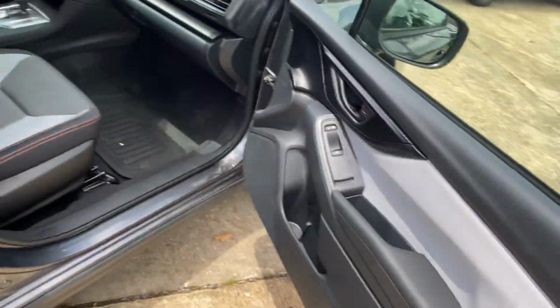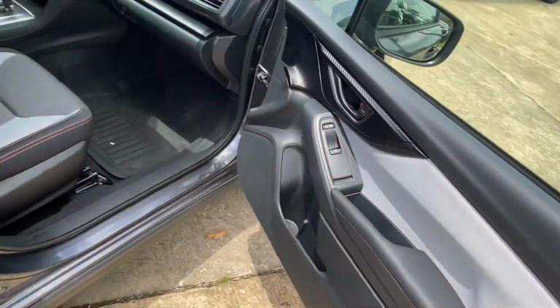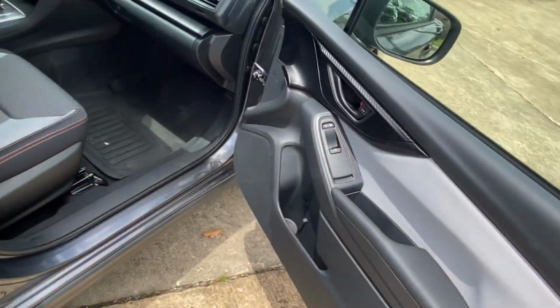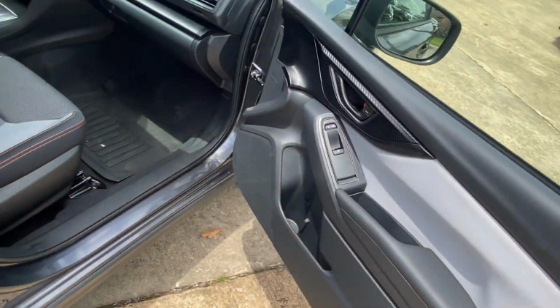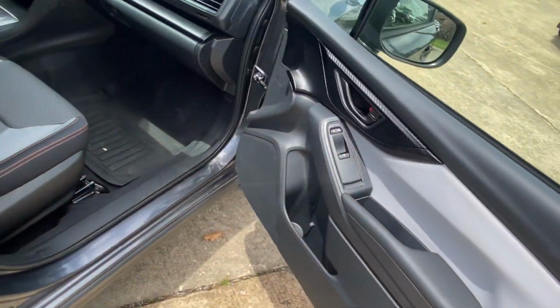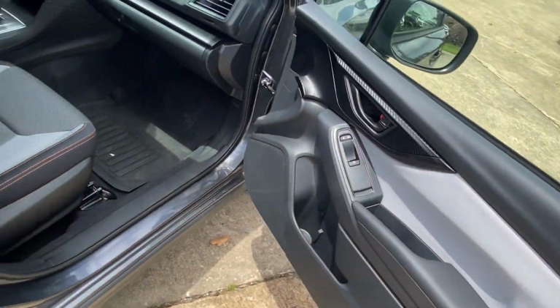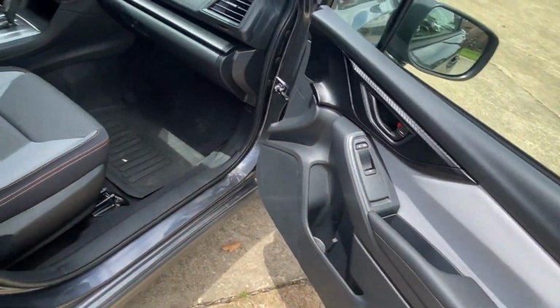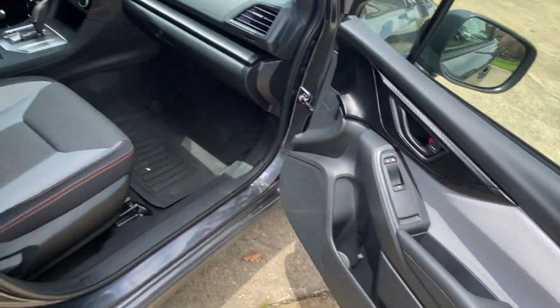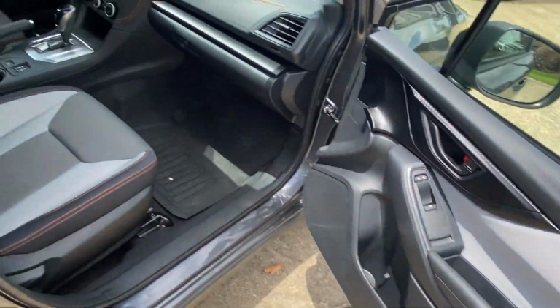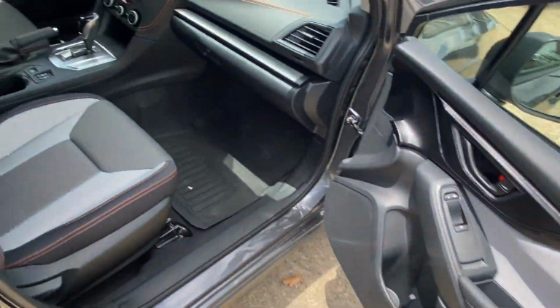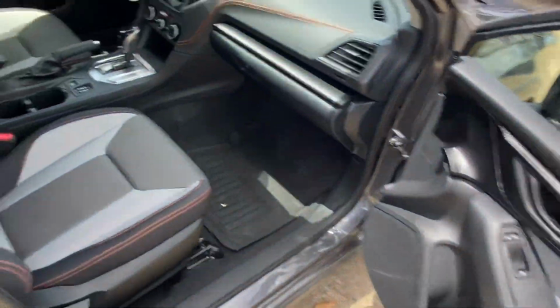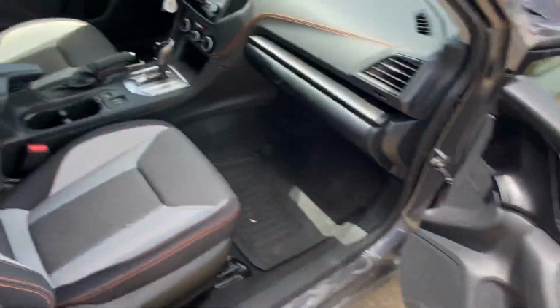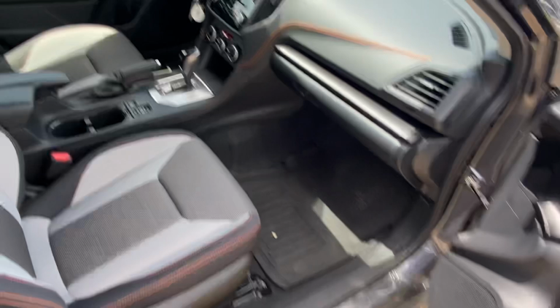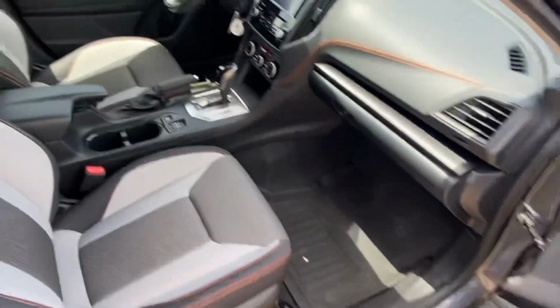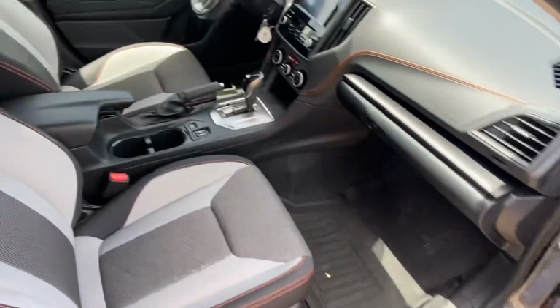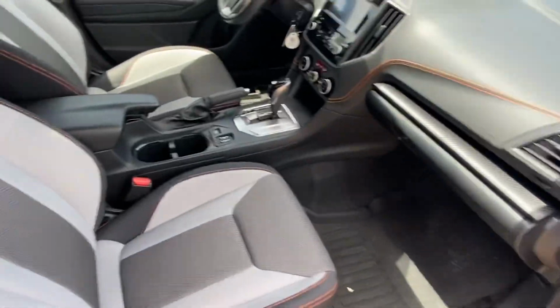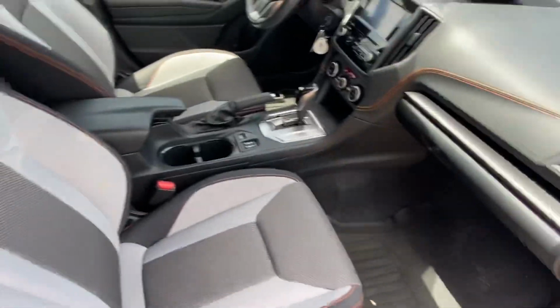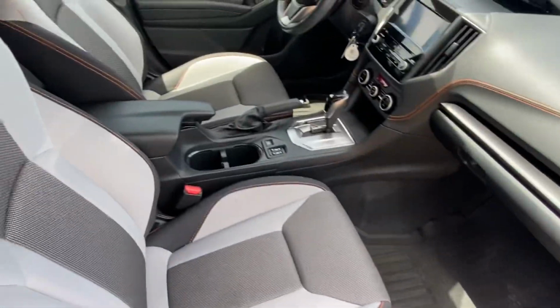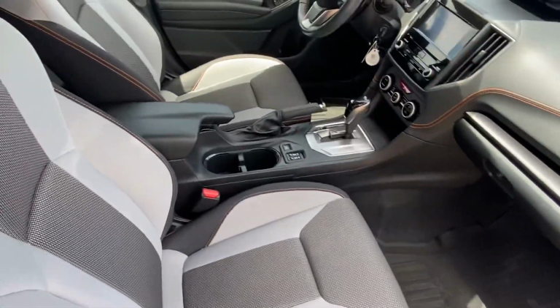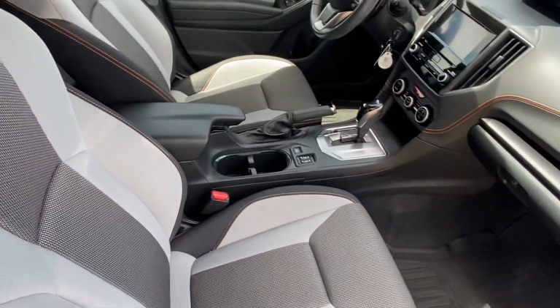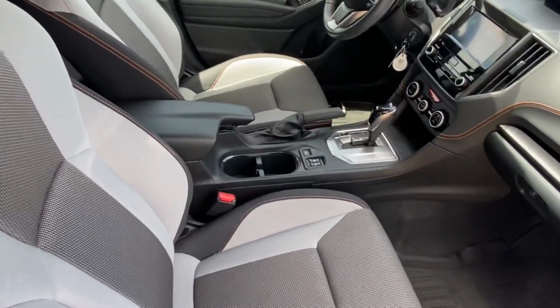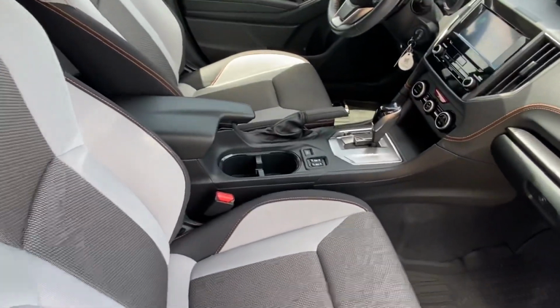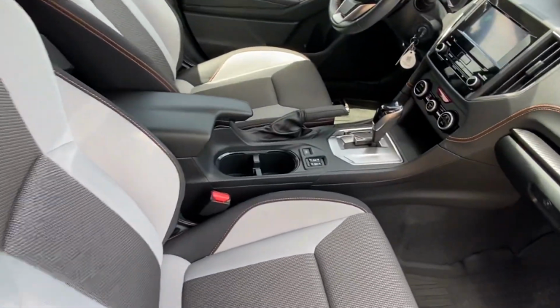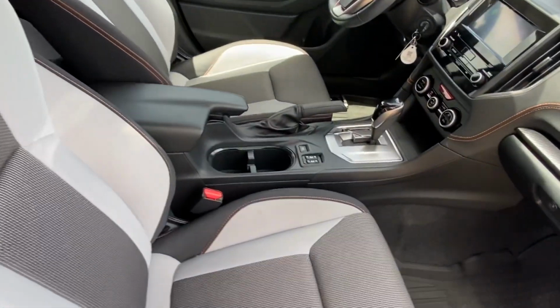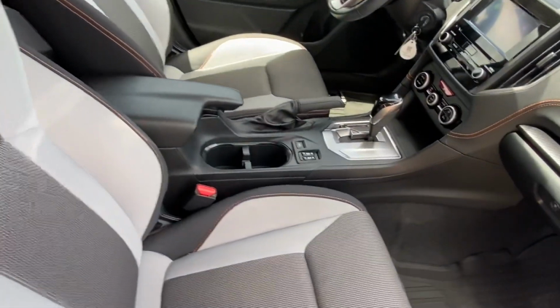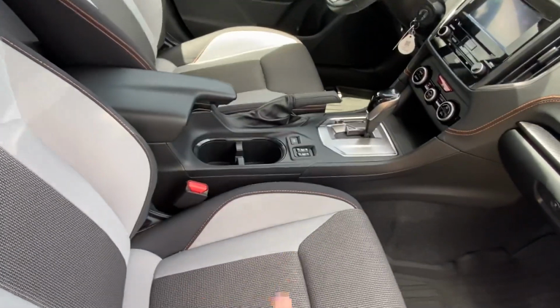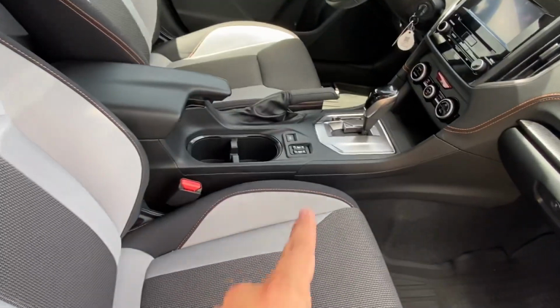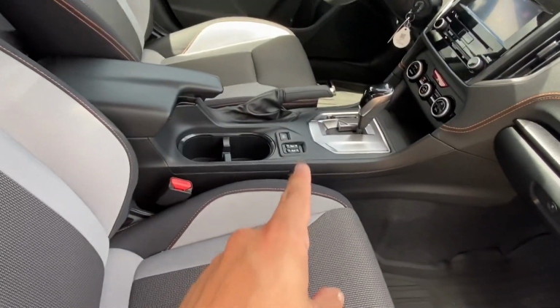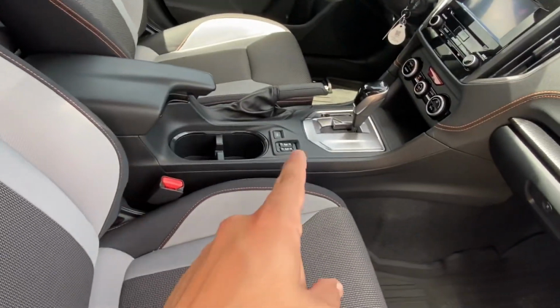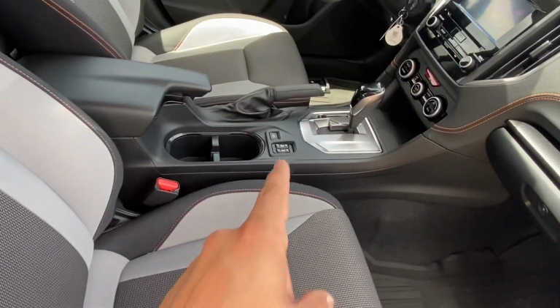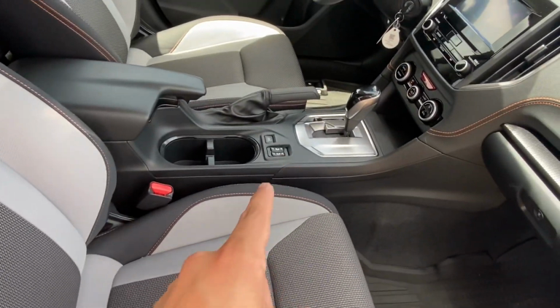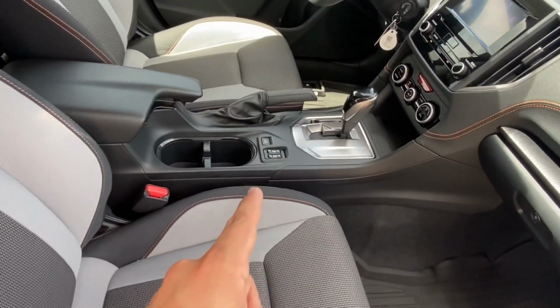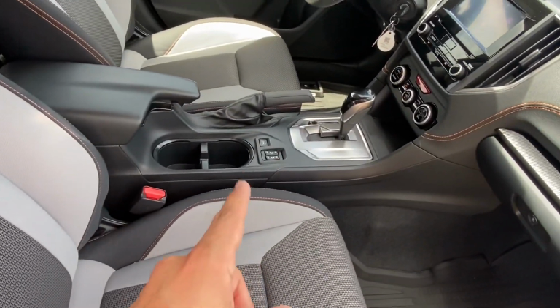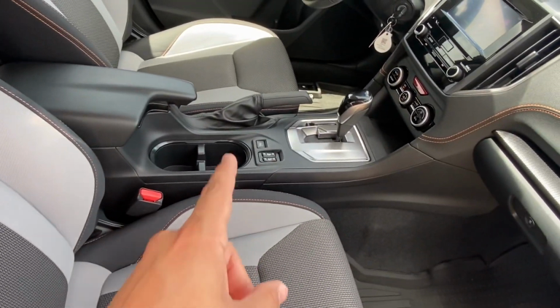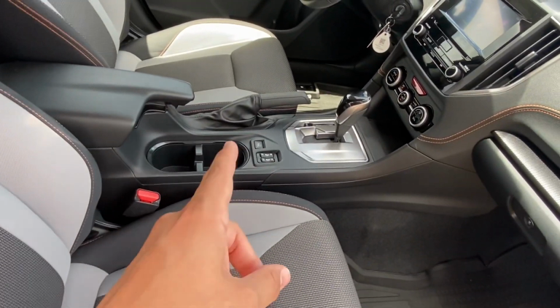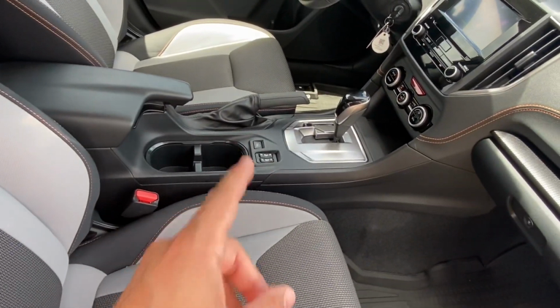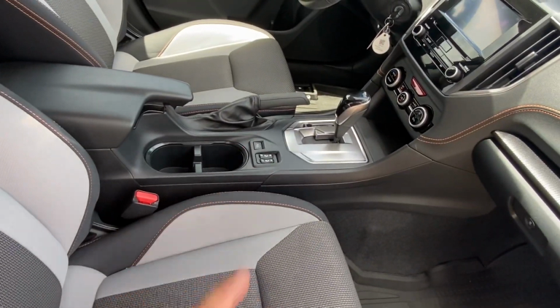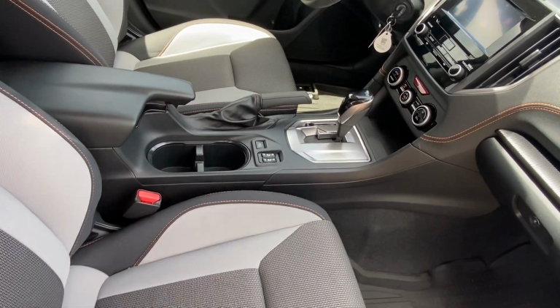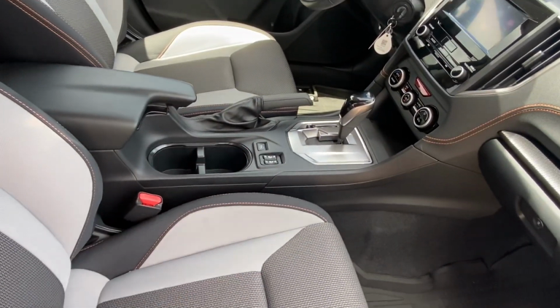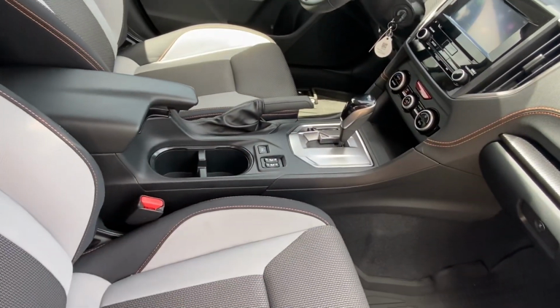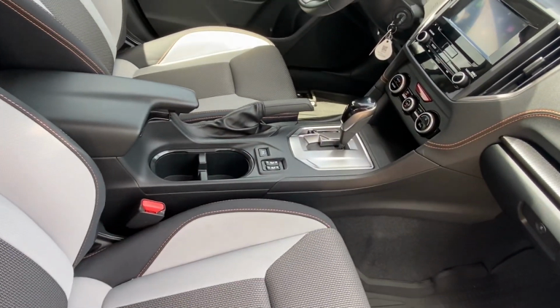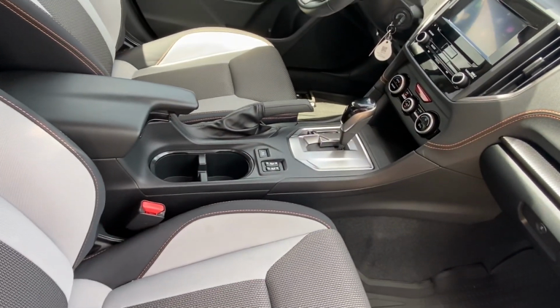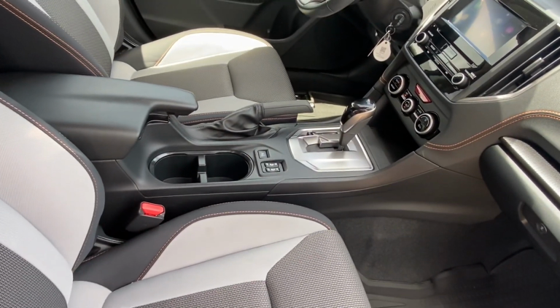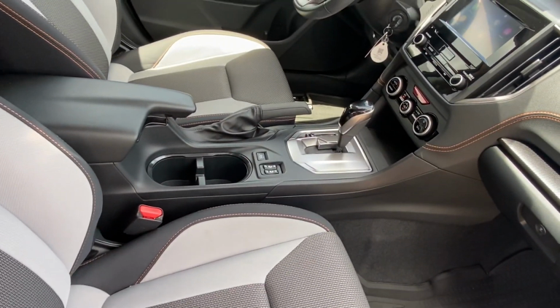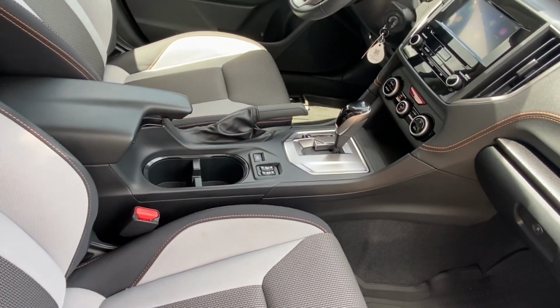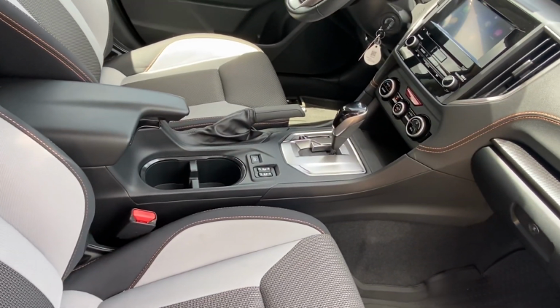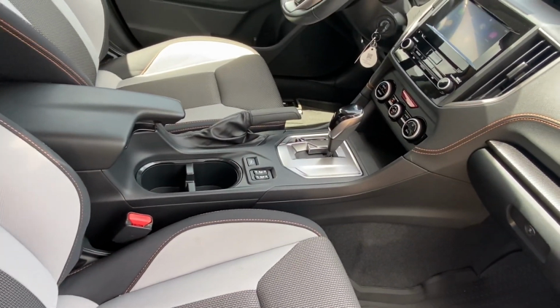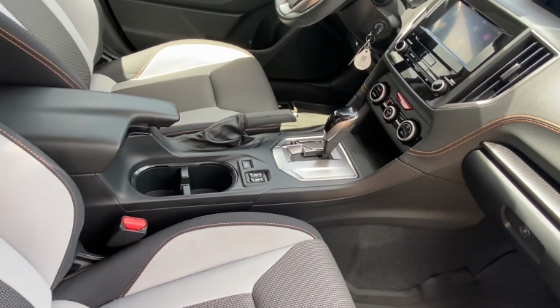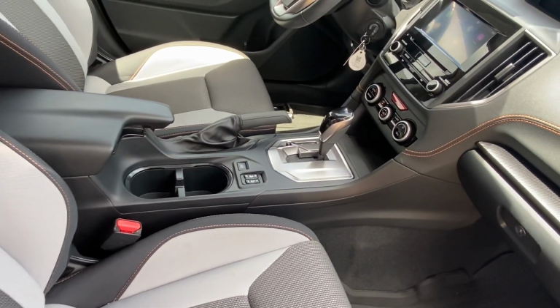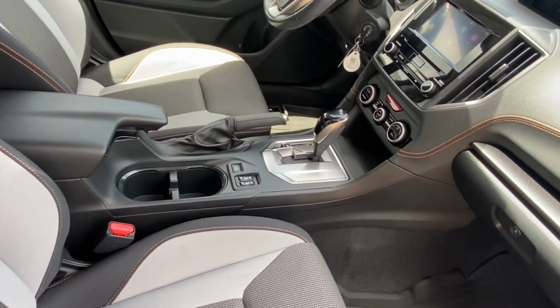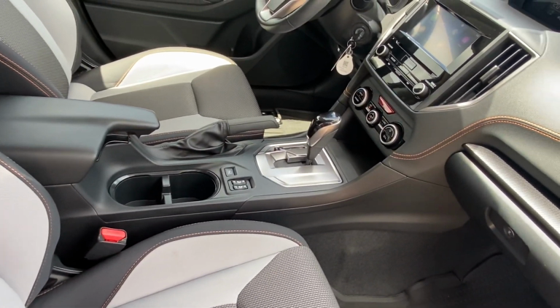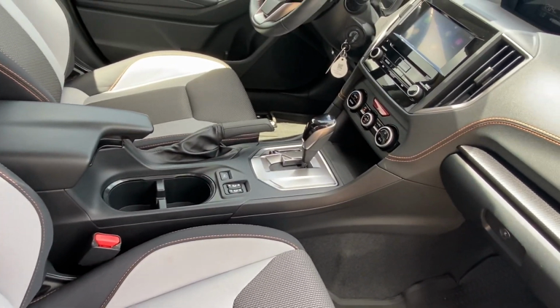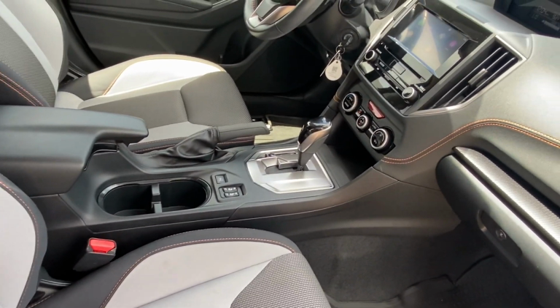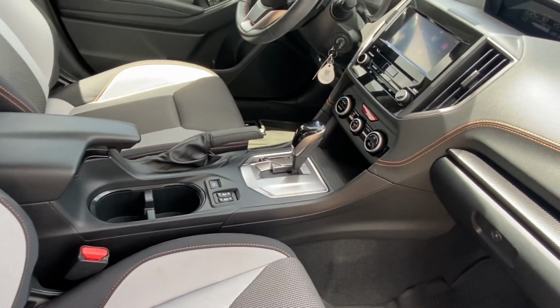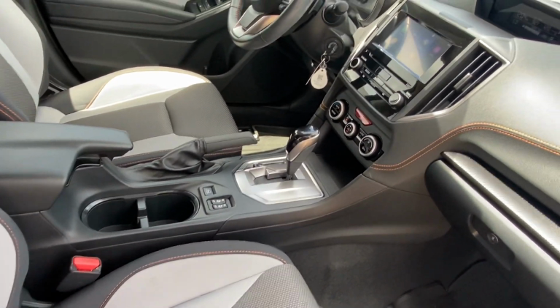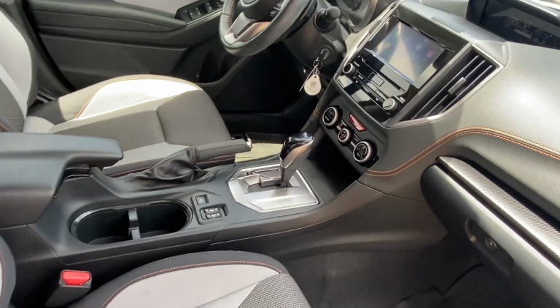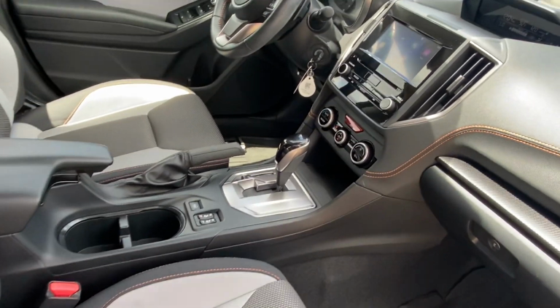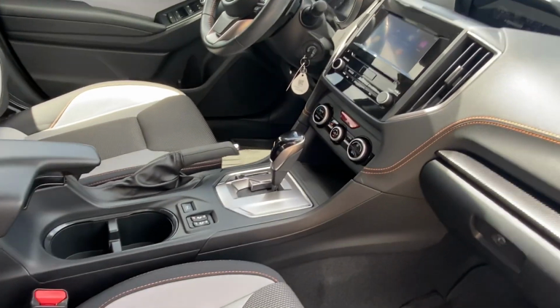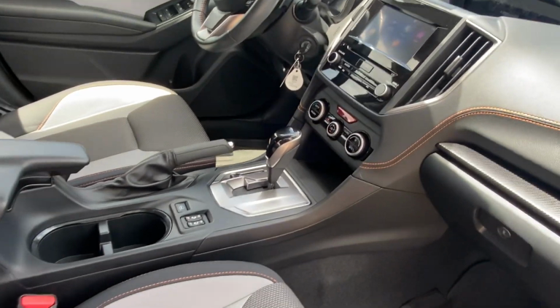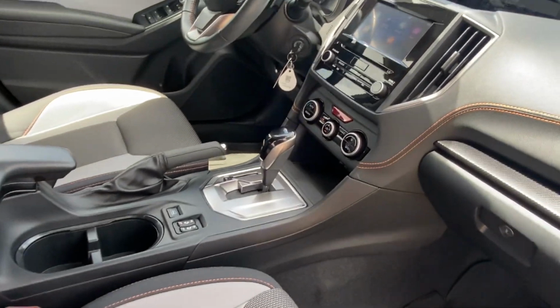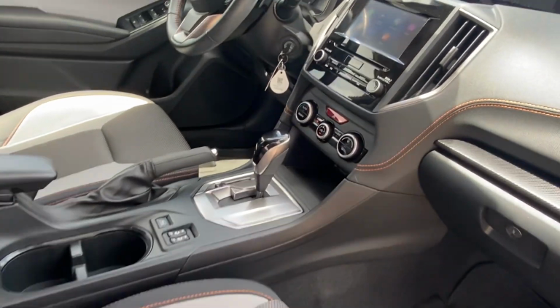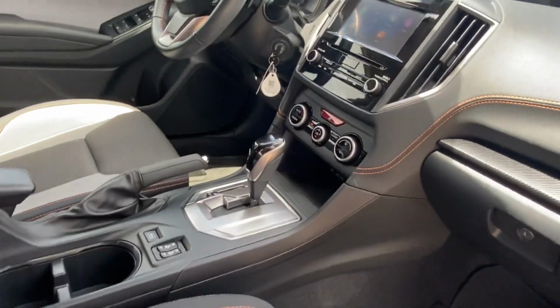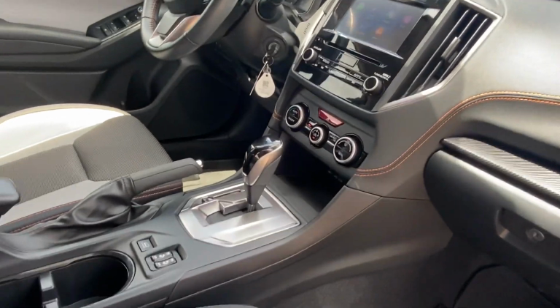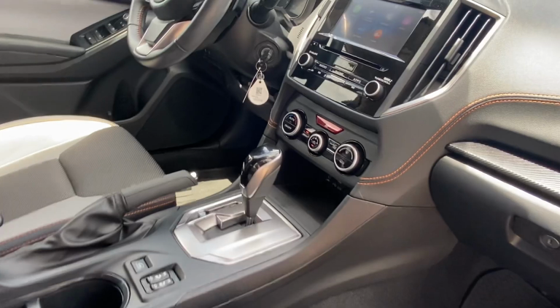It does have a light gray interior and heated seats. It will have the X-Mode button, which will activate the full 50-50 split.